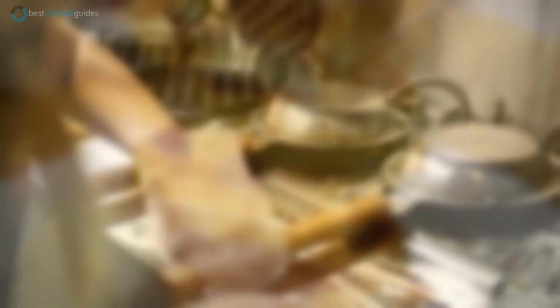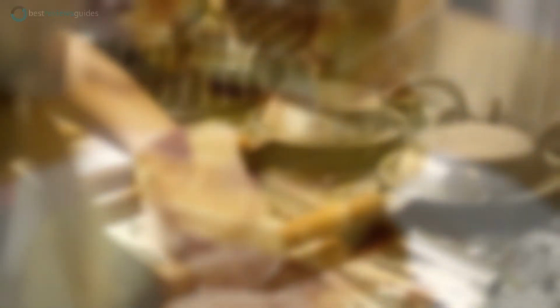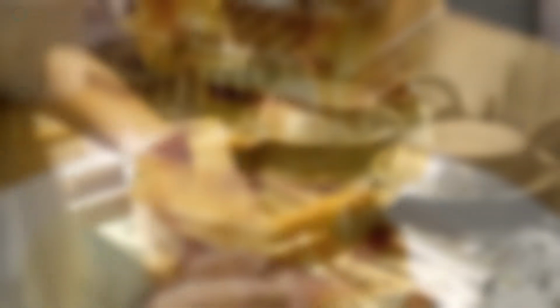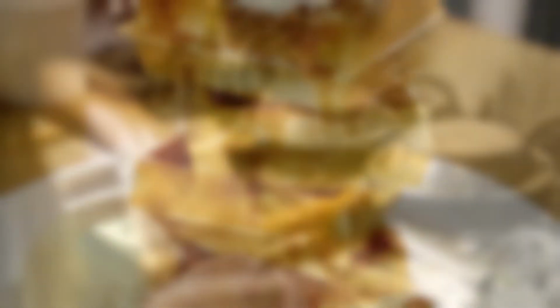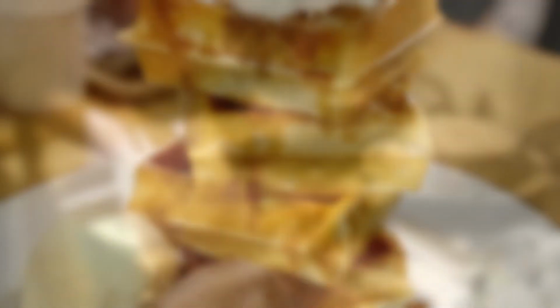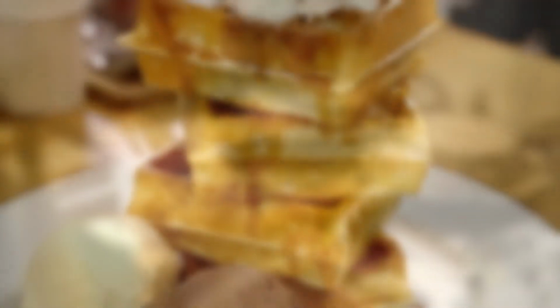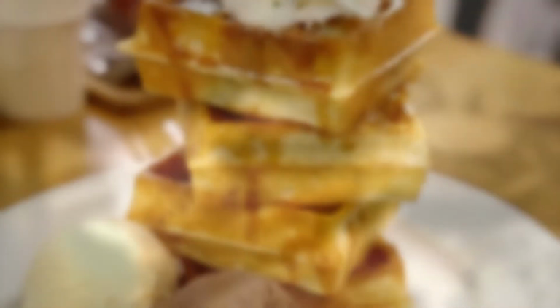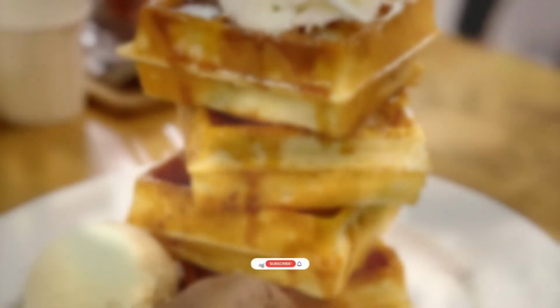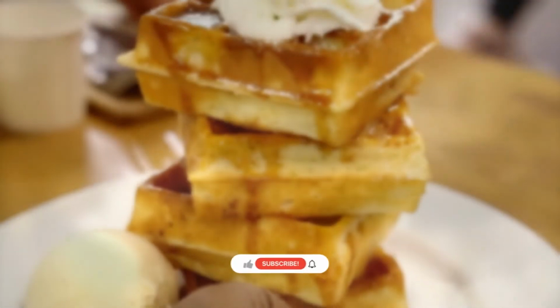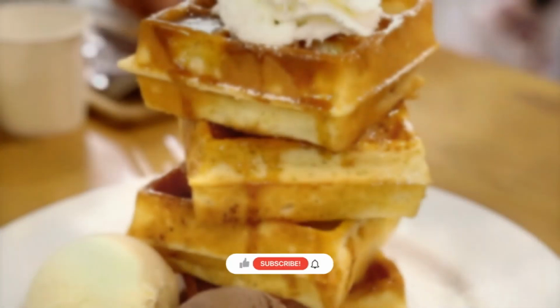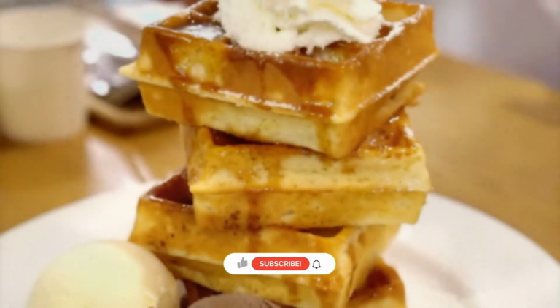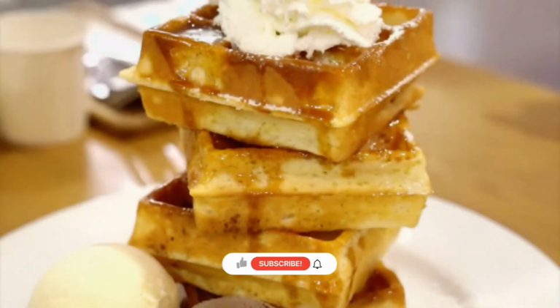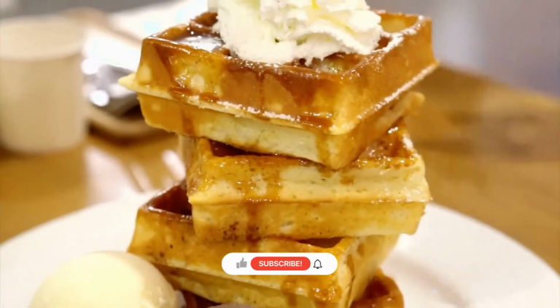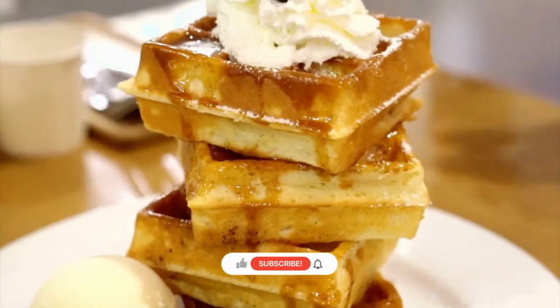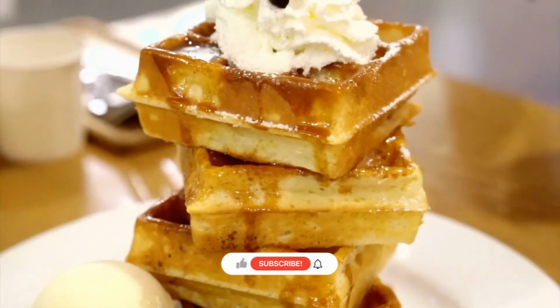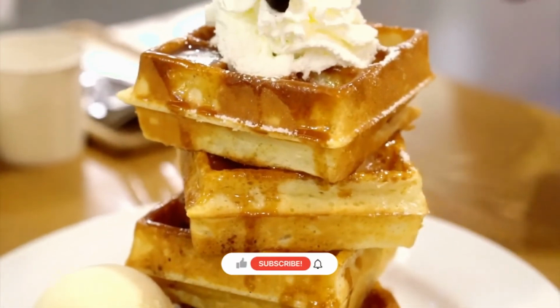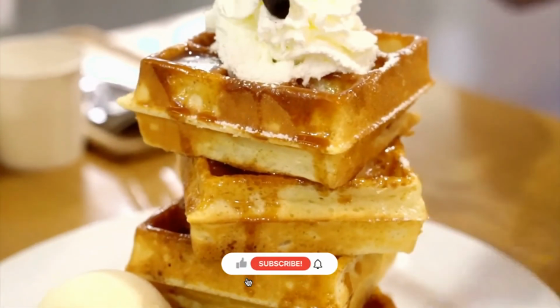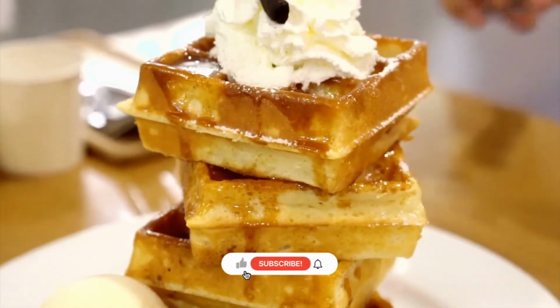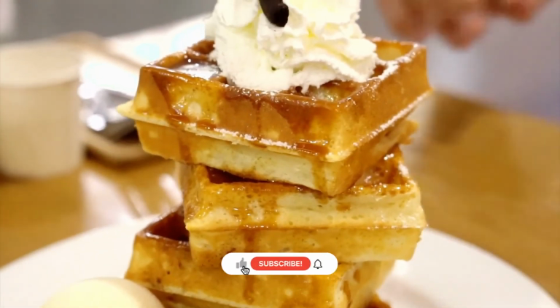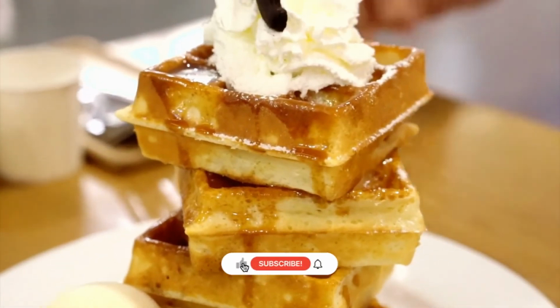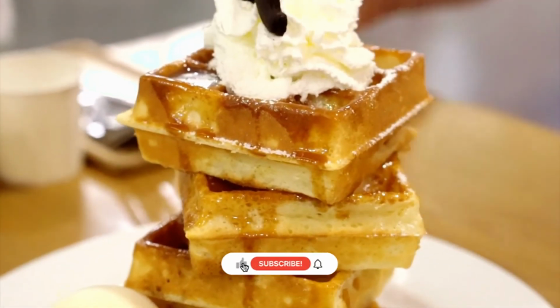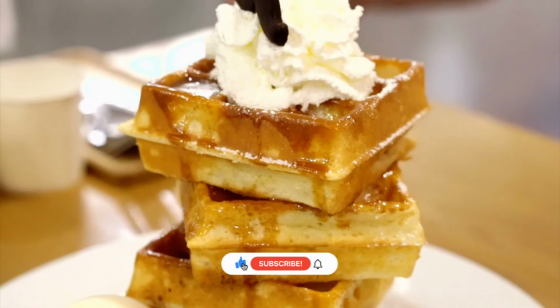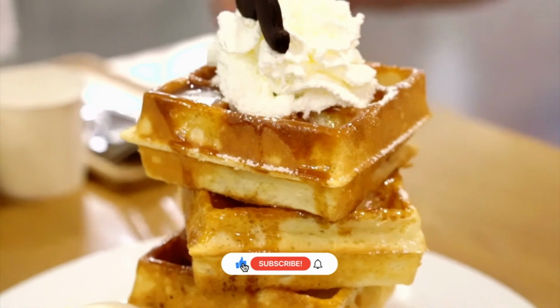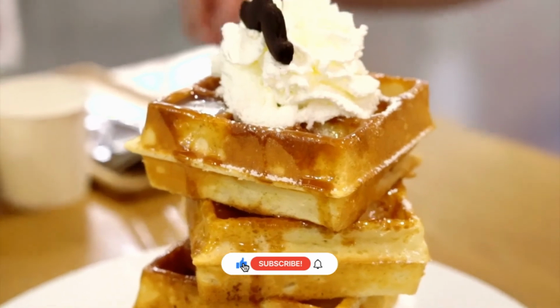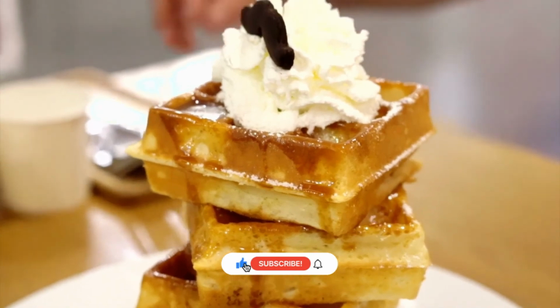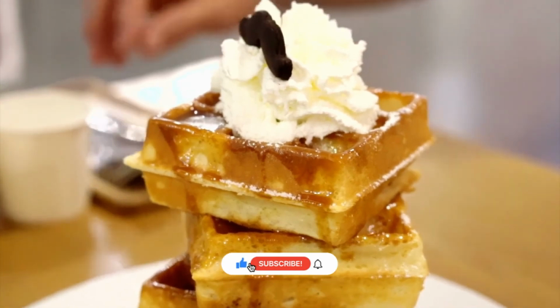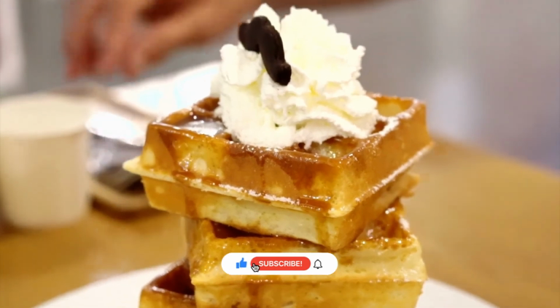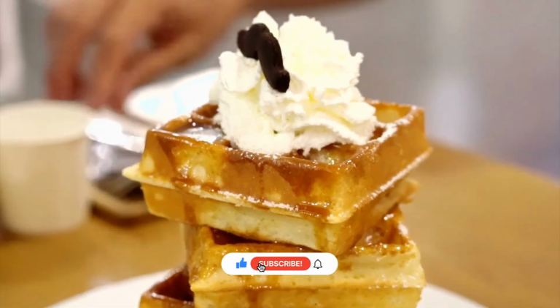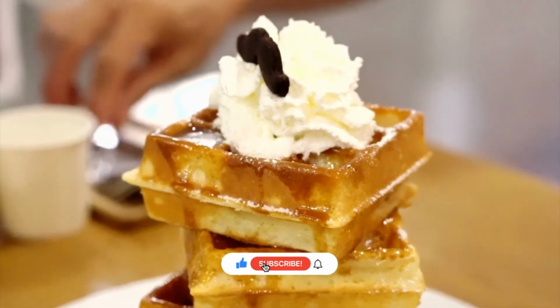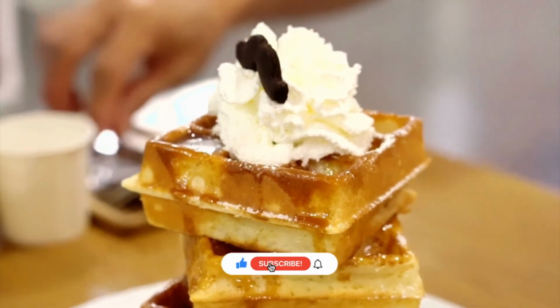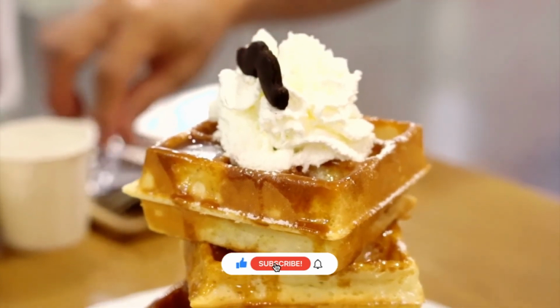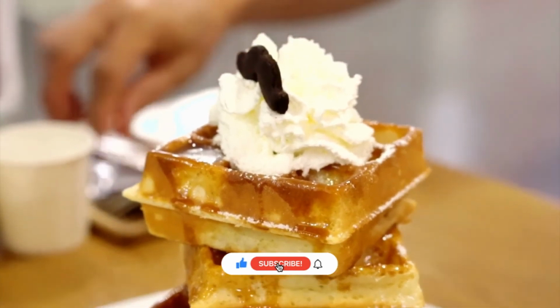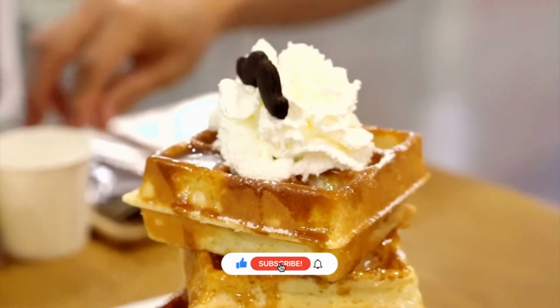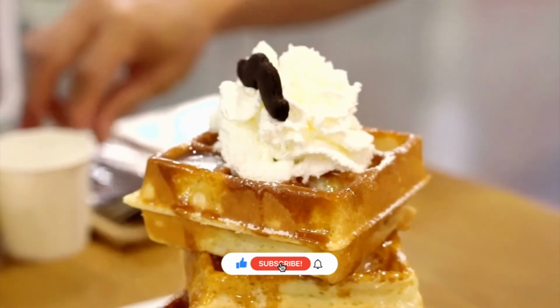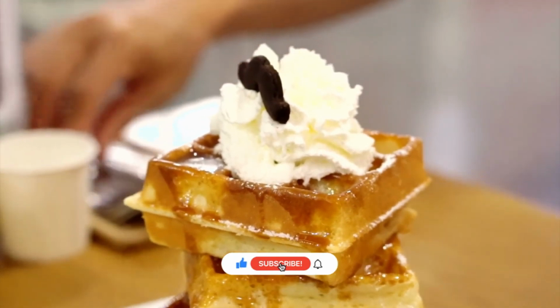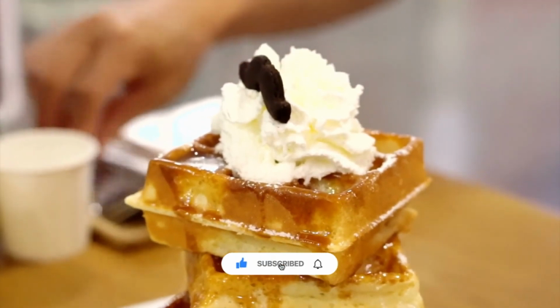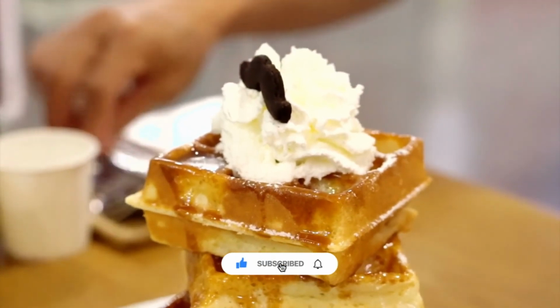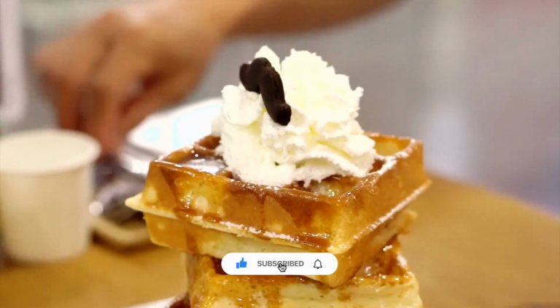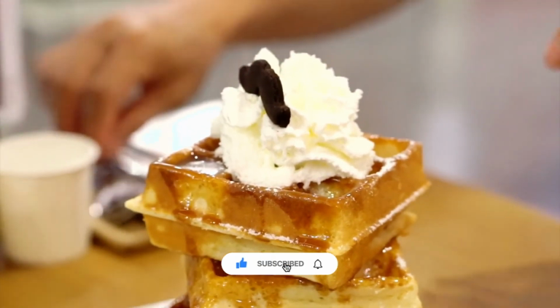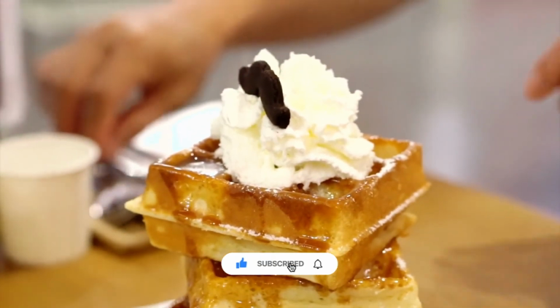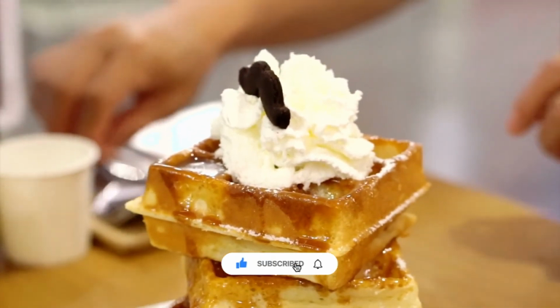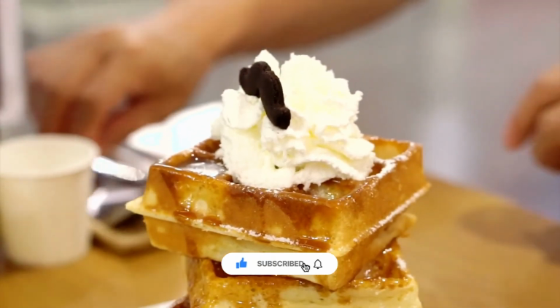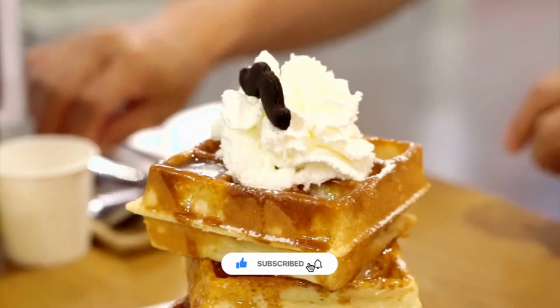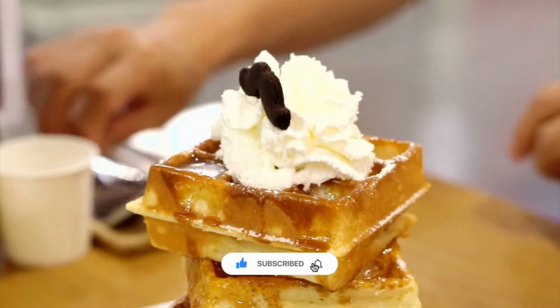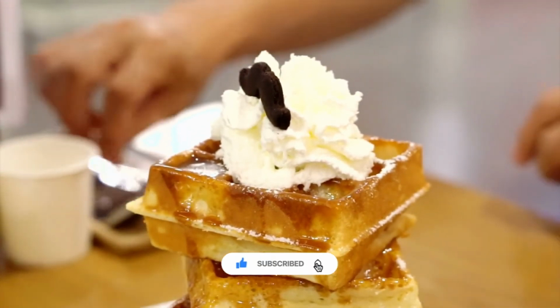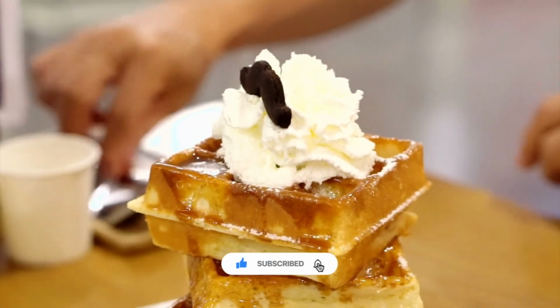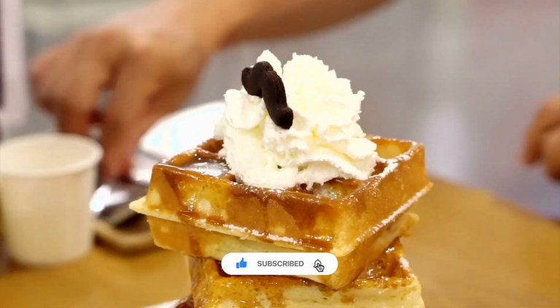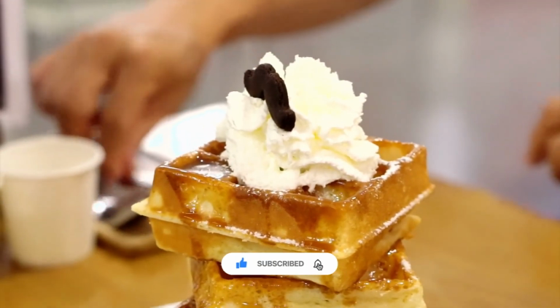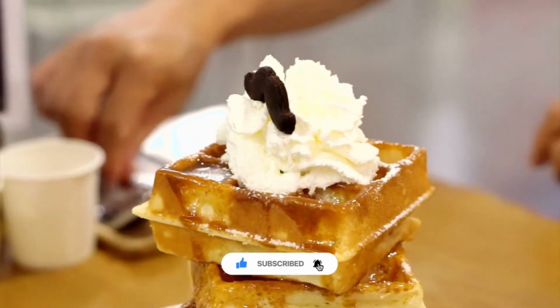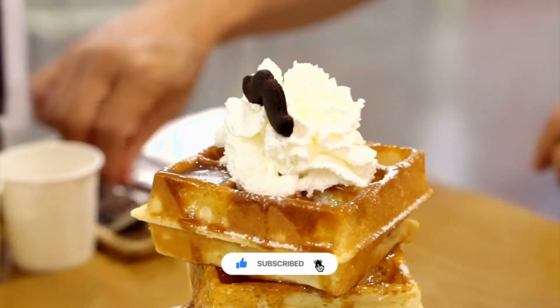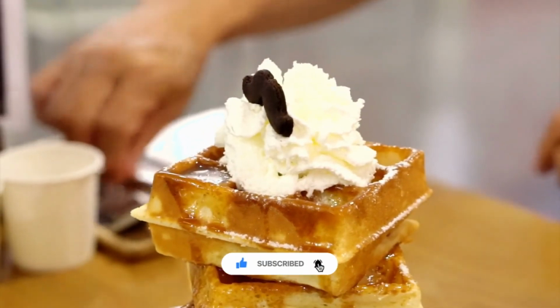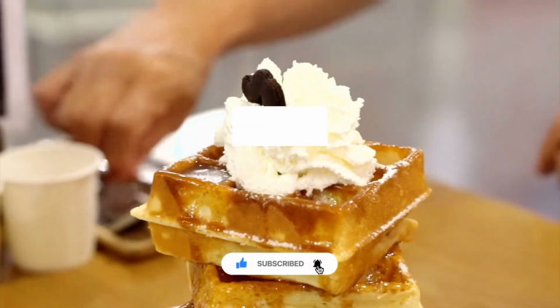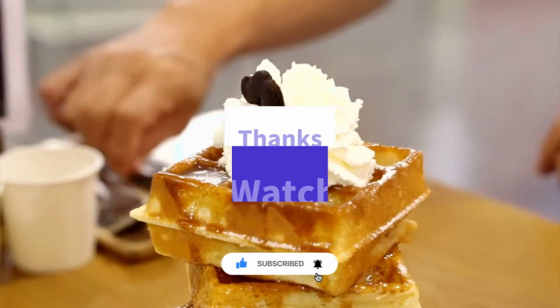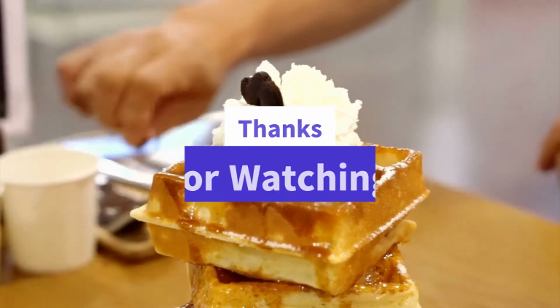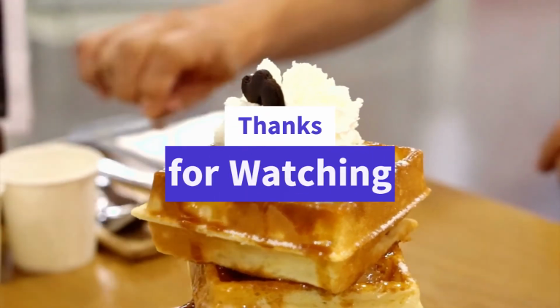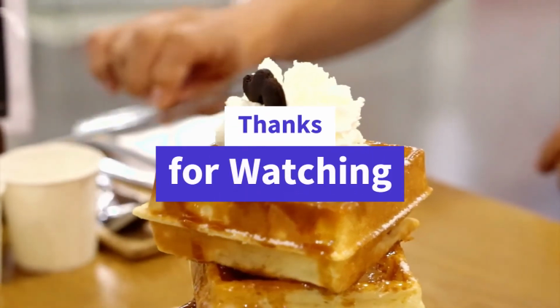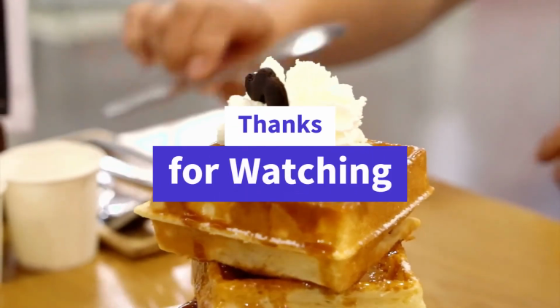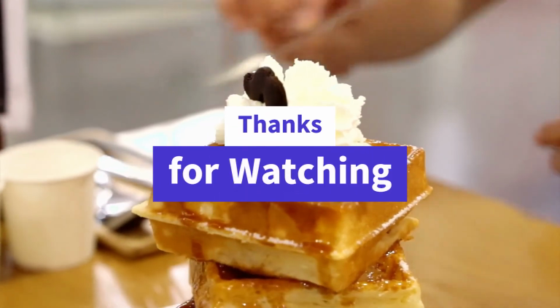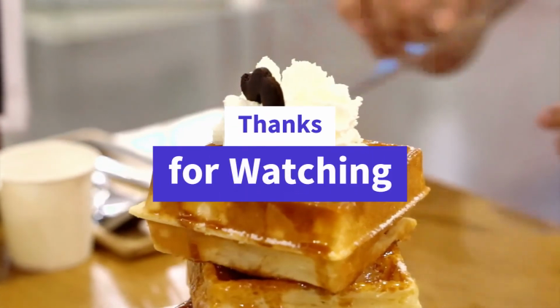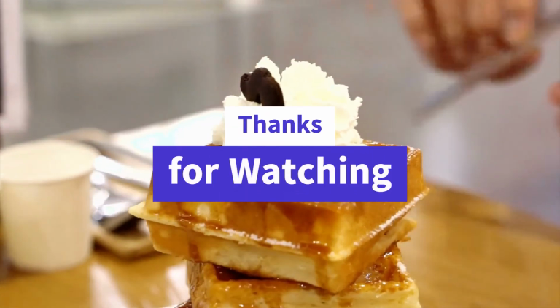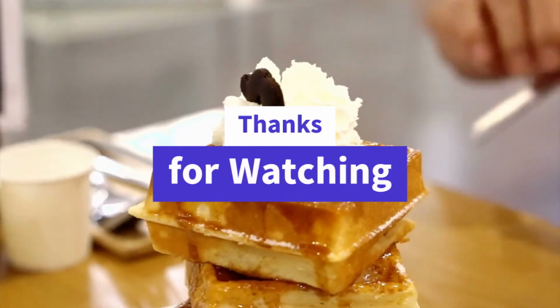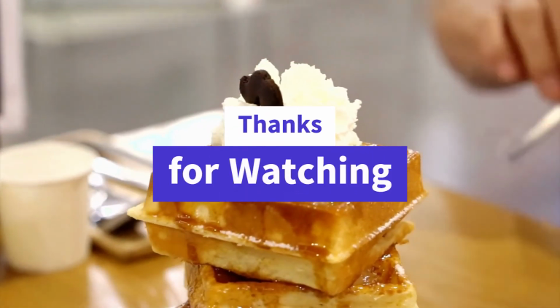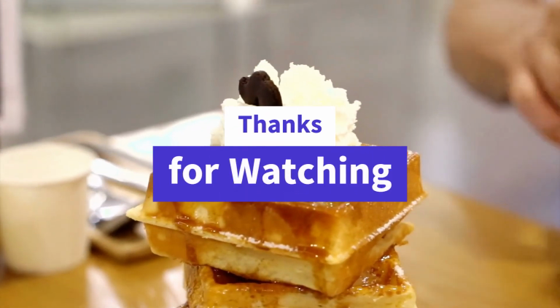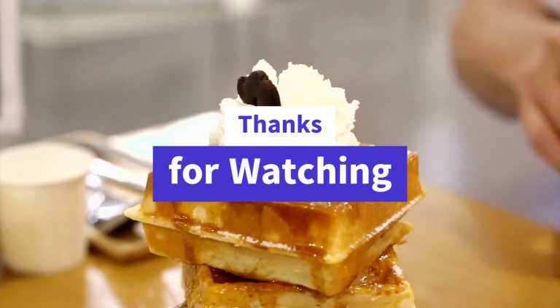That's it for today guys. These are the Top 5 Best Waffle Makers. Thanks for watching the video.